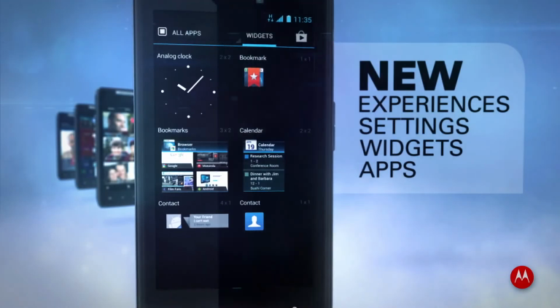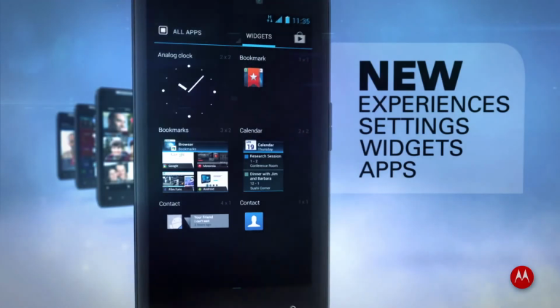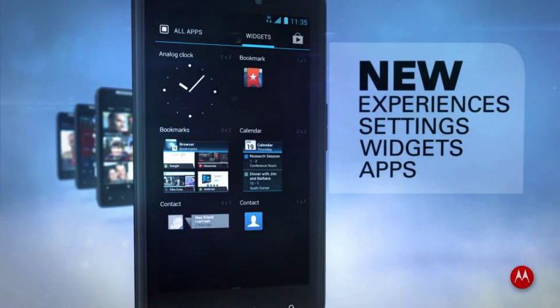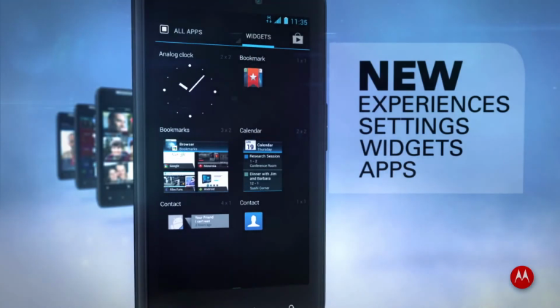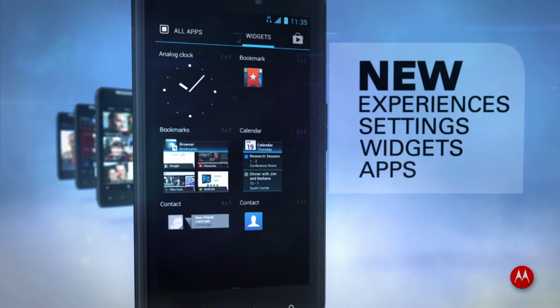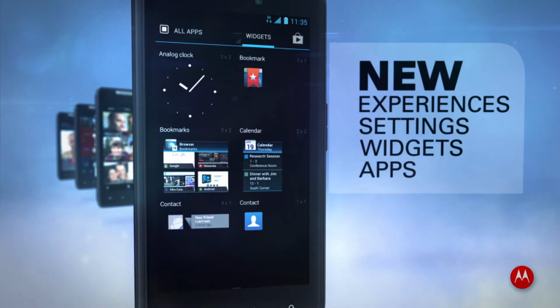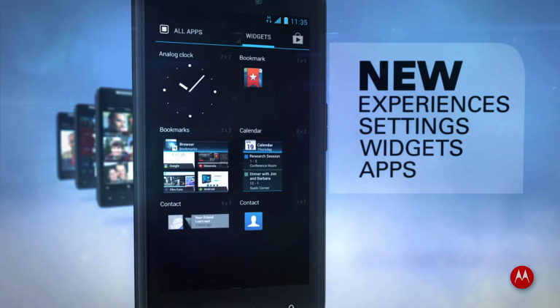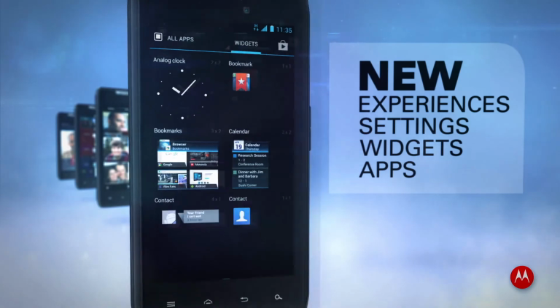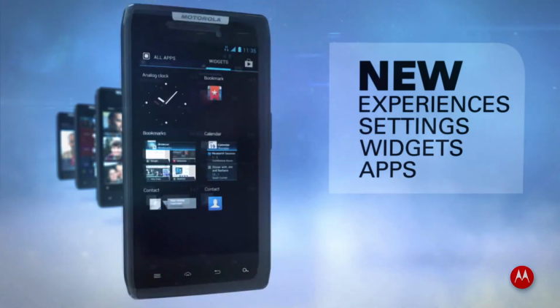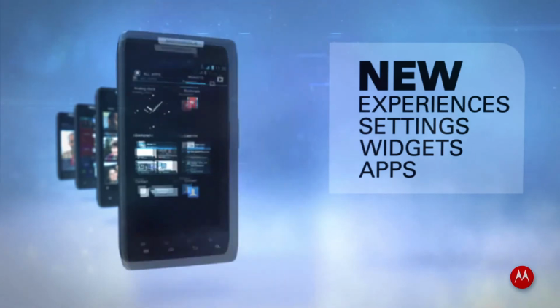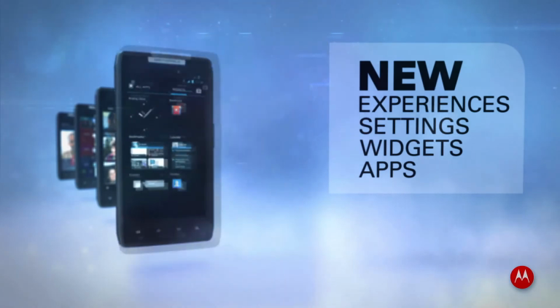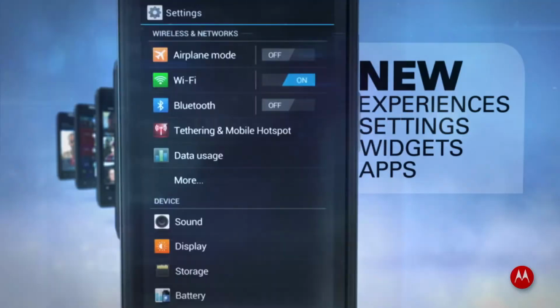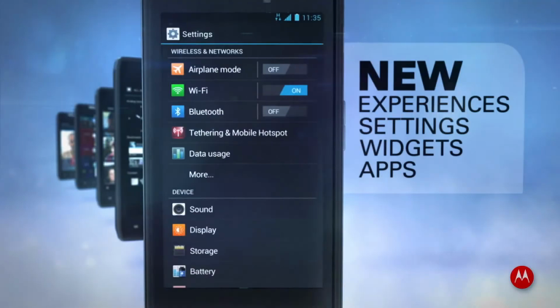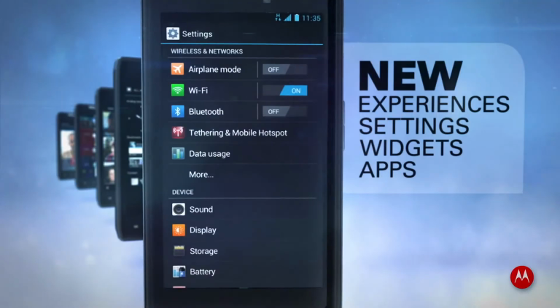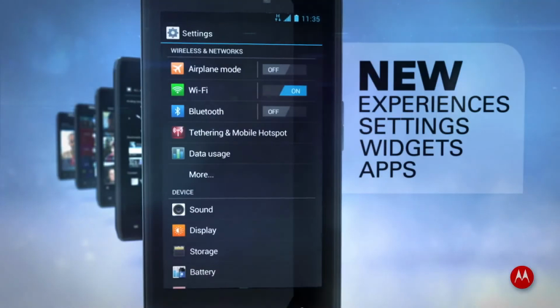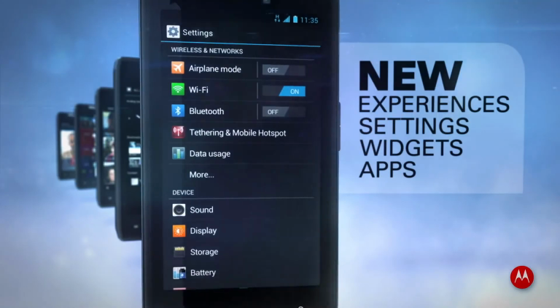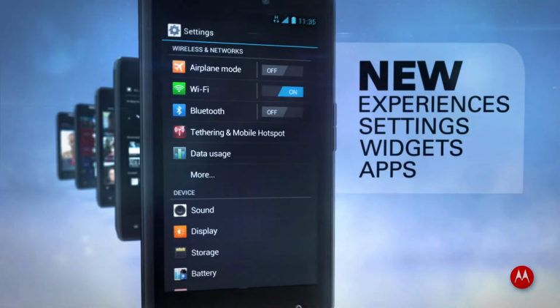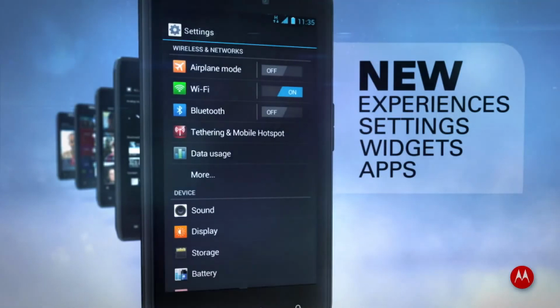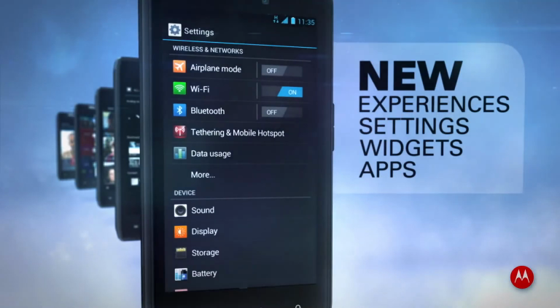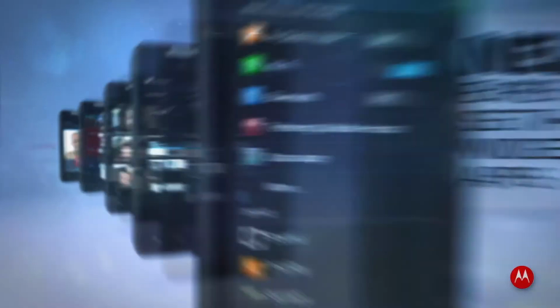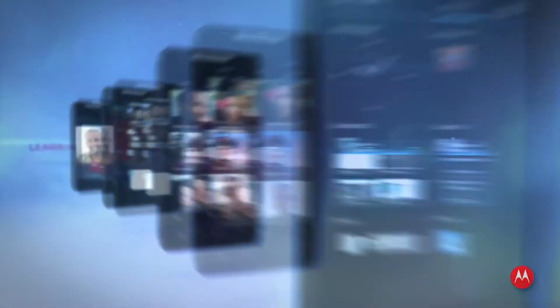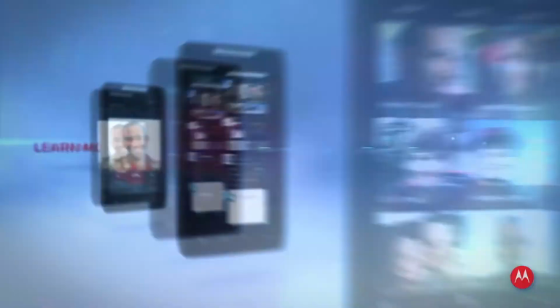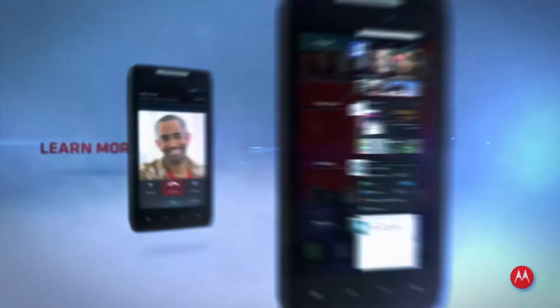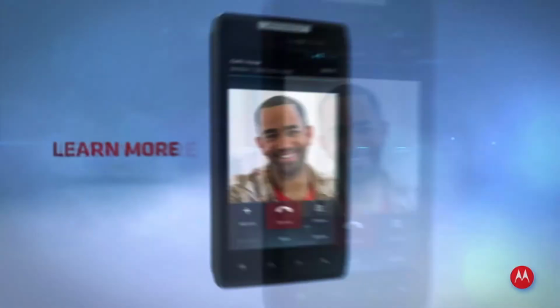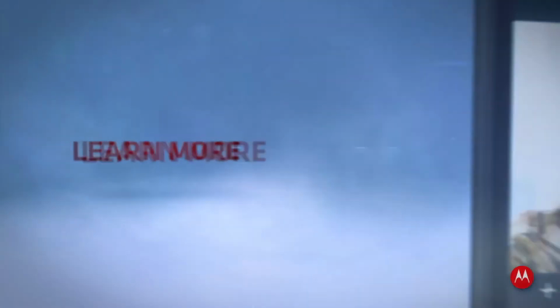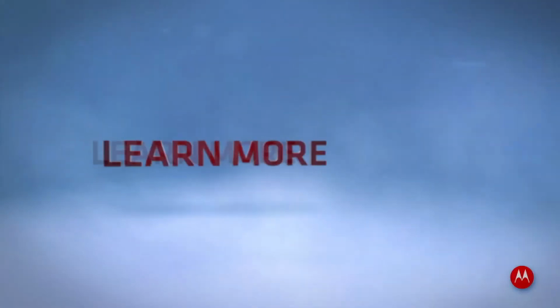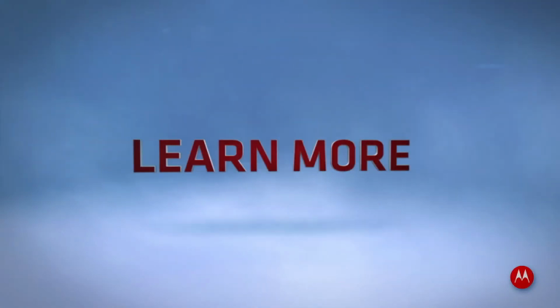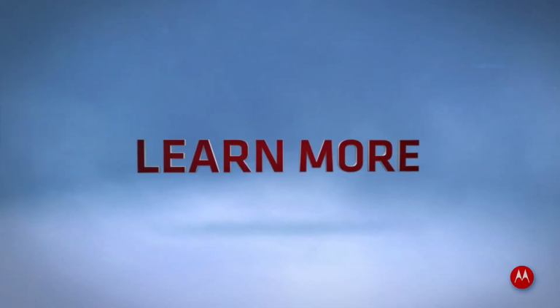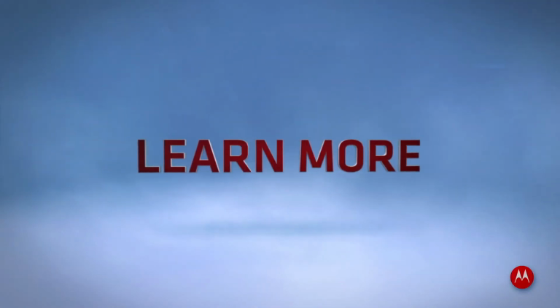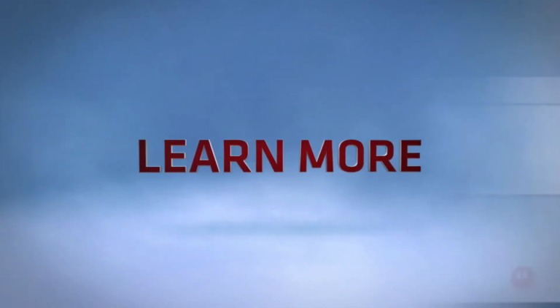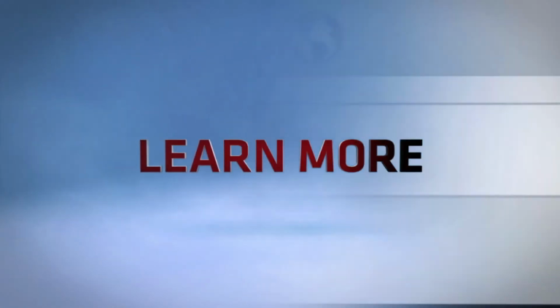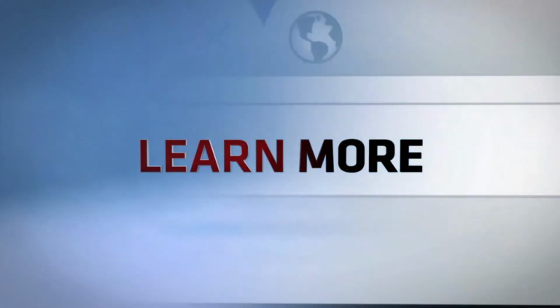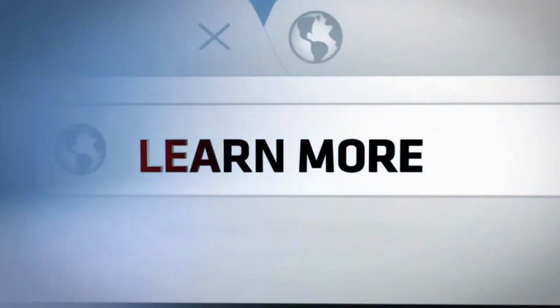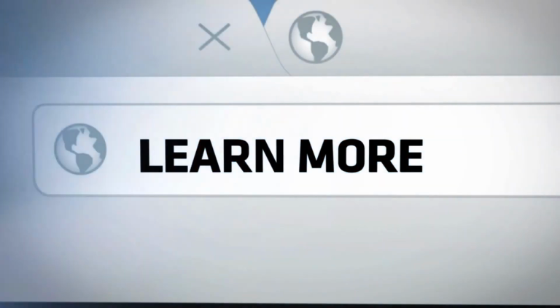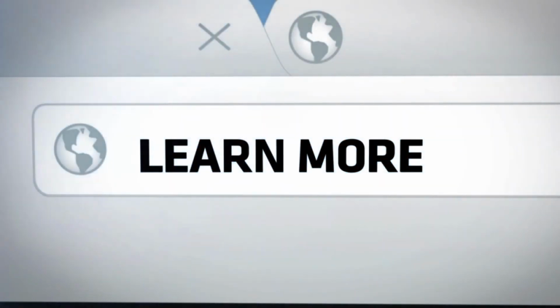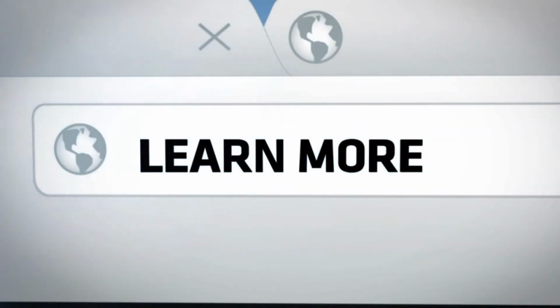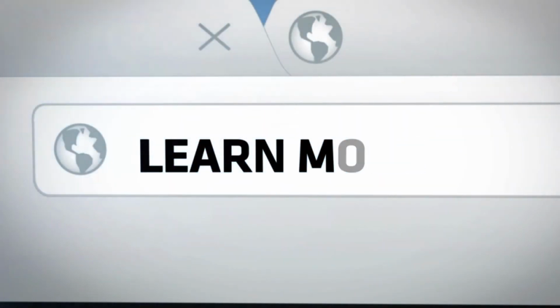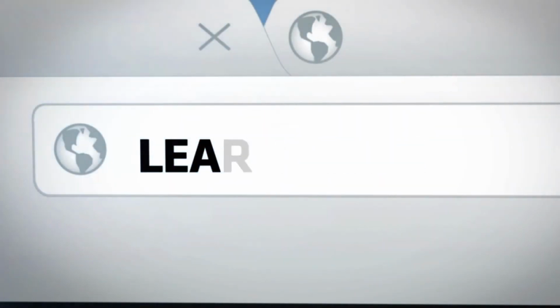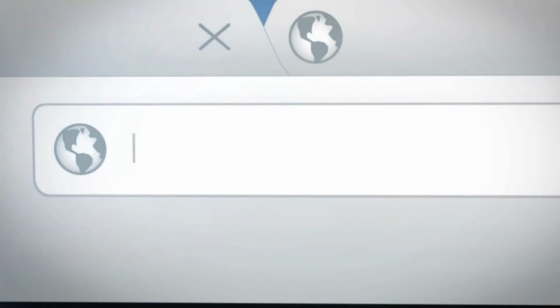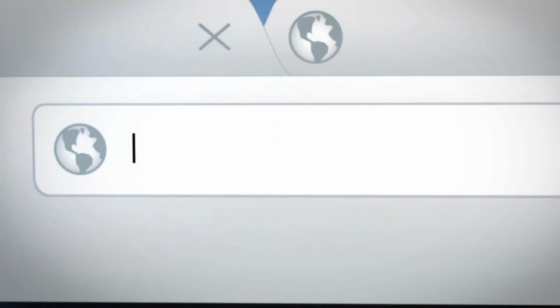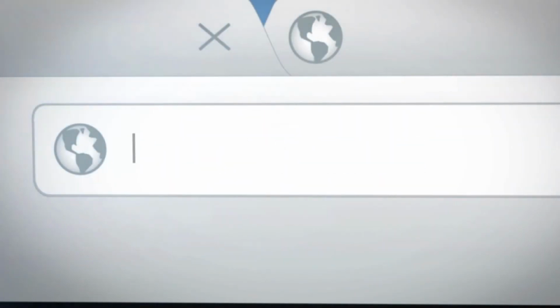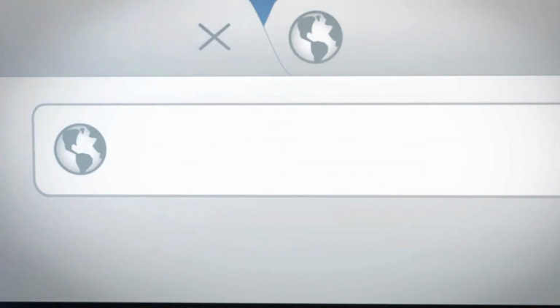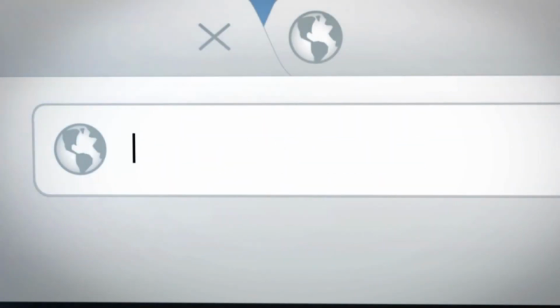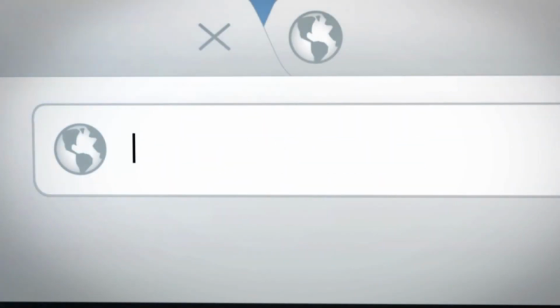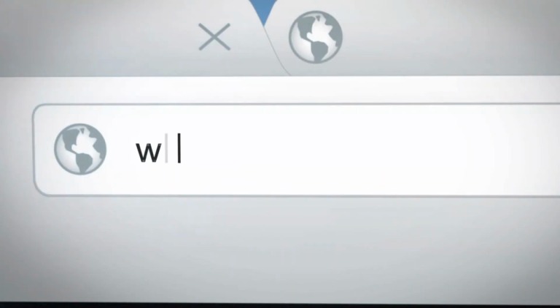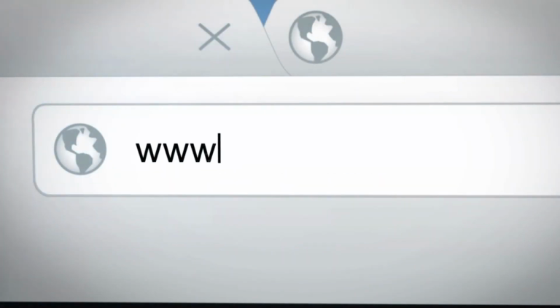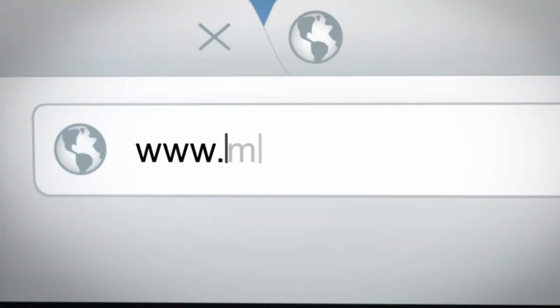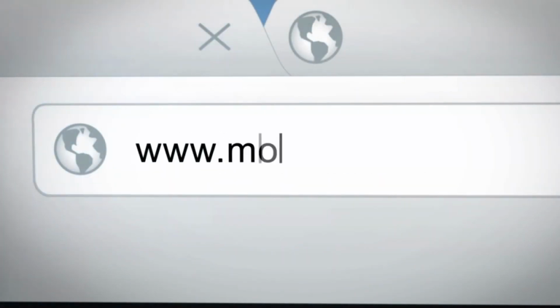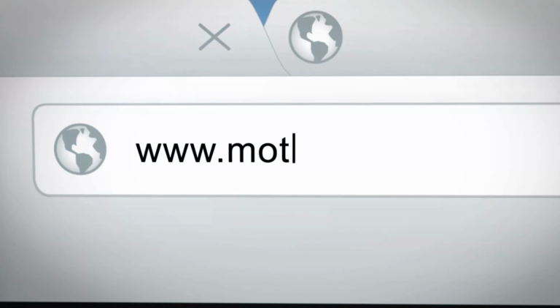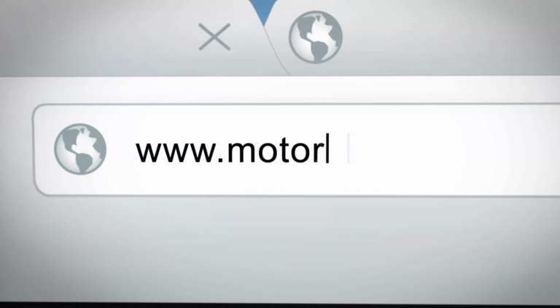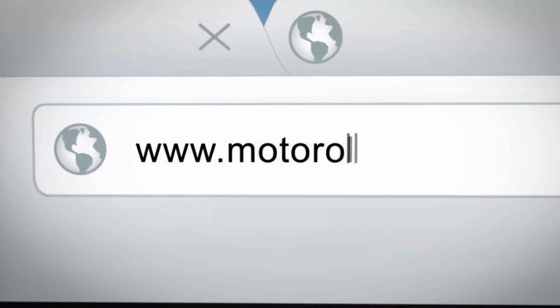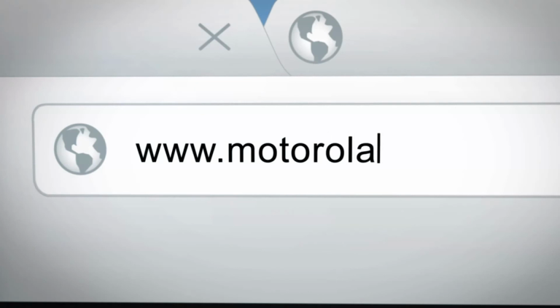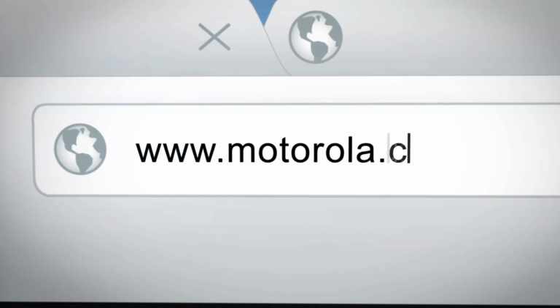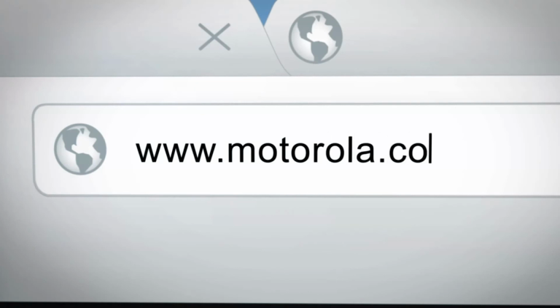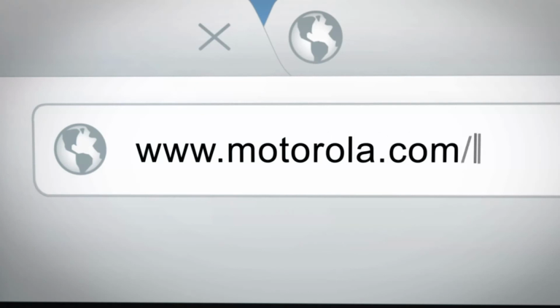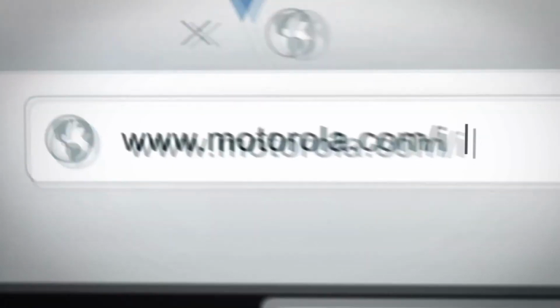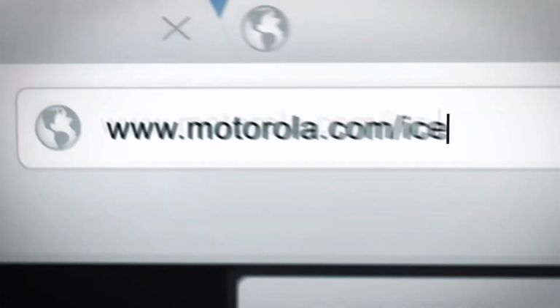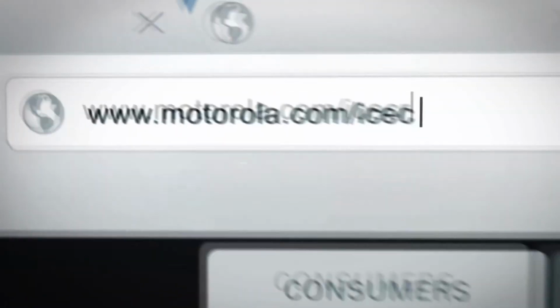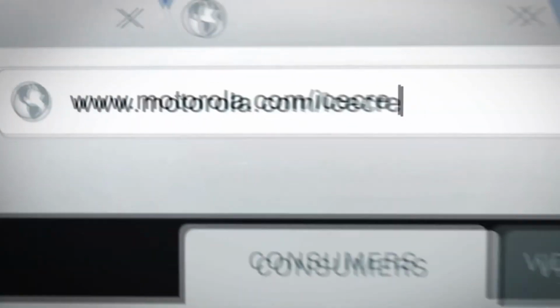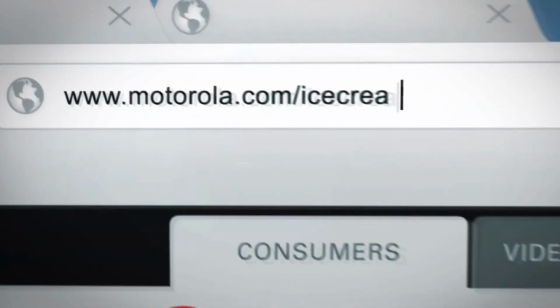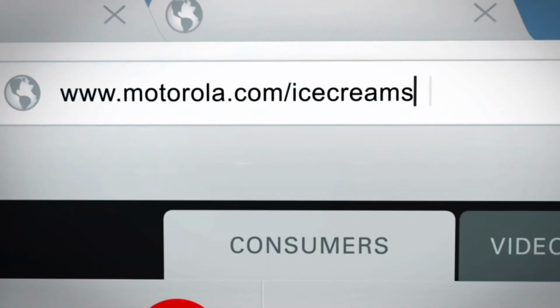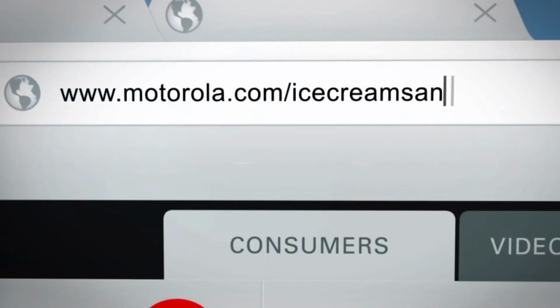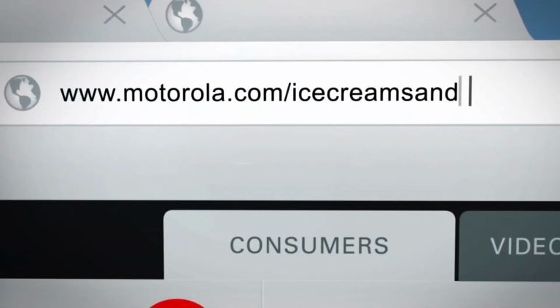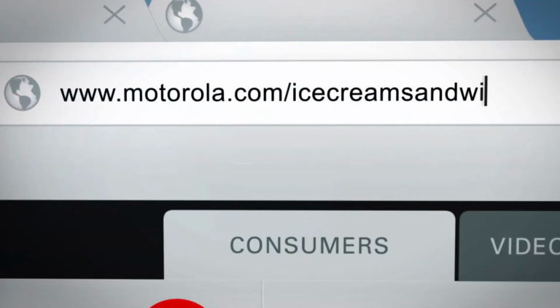There are many other changes as part of the upgrade that you'll need to learn about. Just visit Motorola.com/IceCreamSandwich.